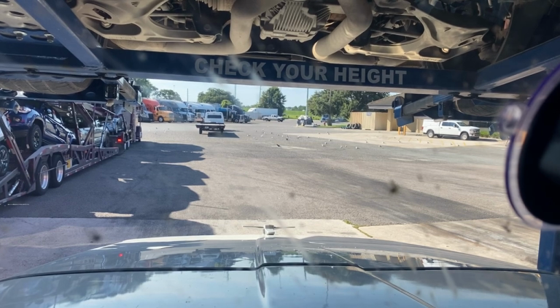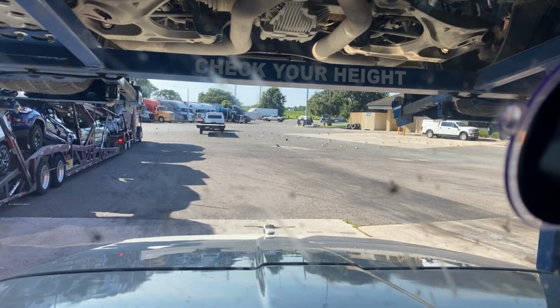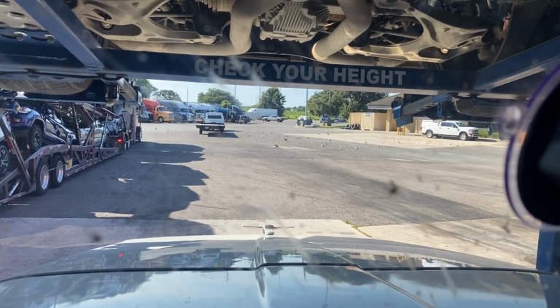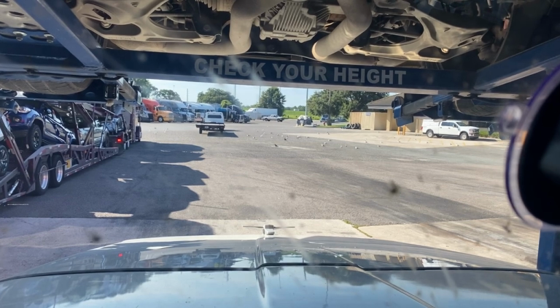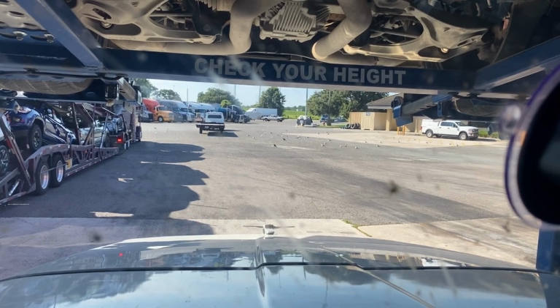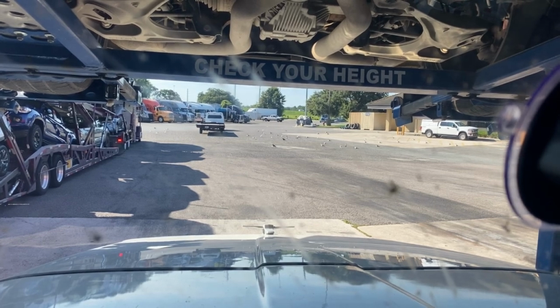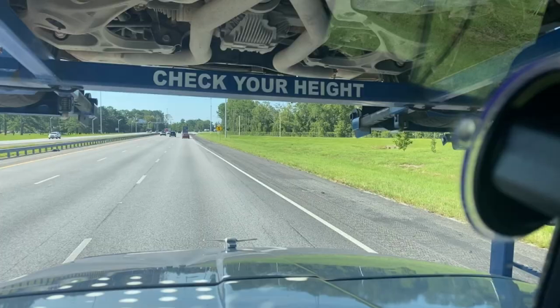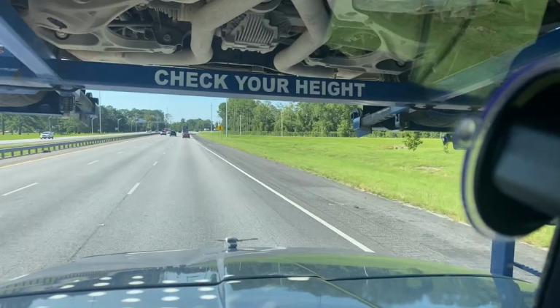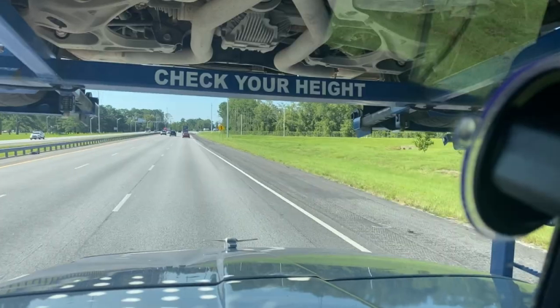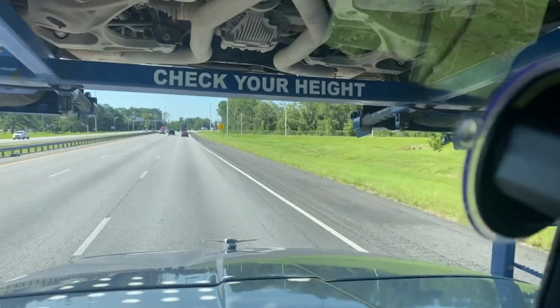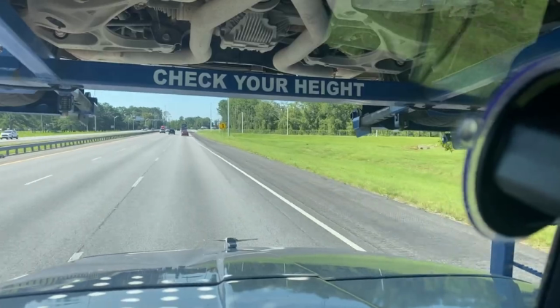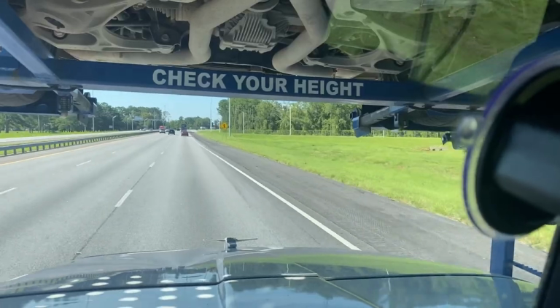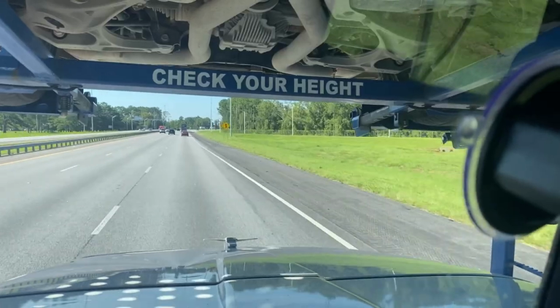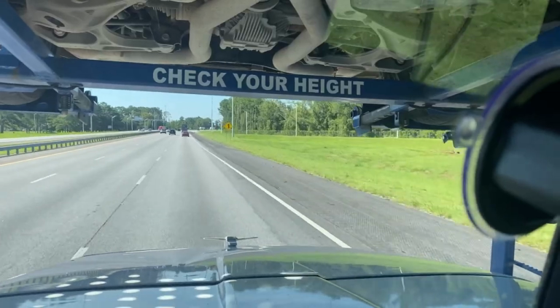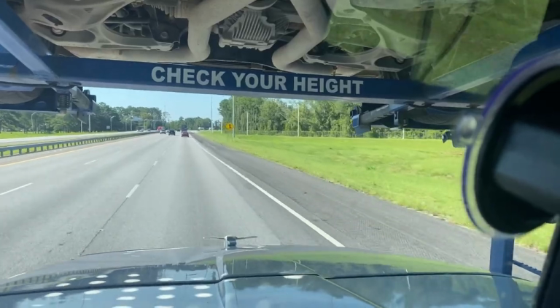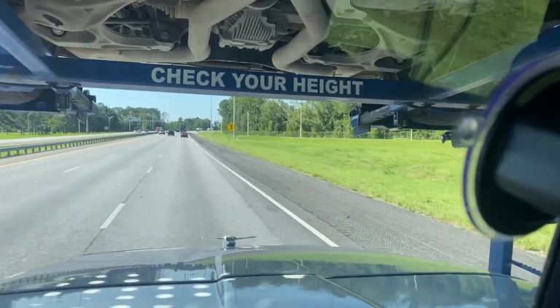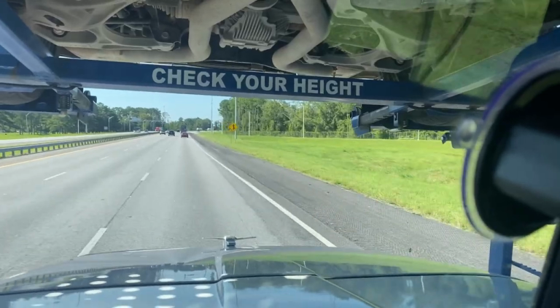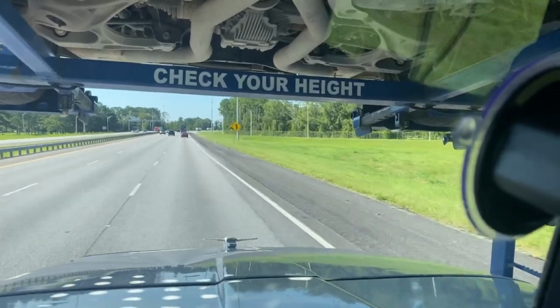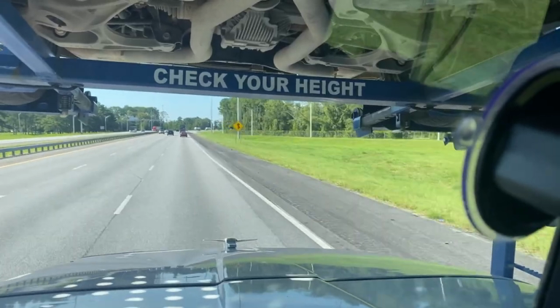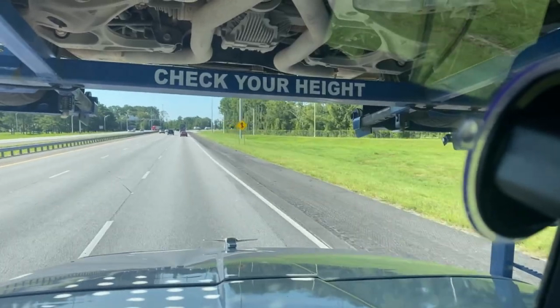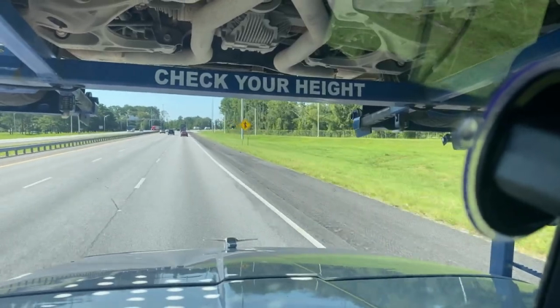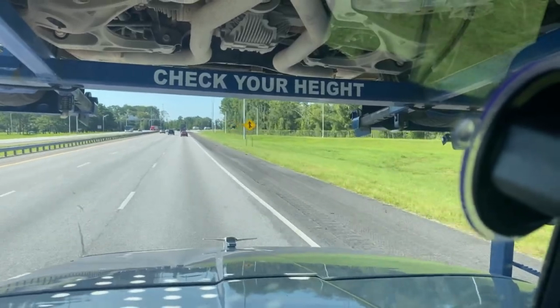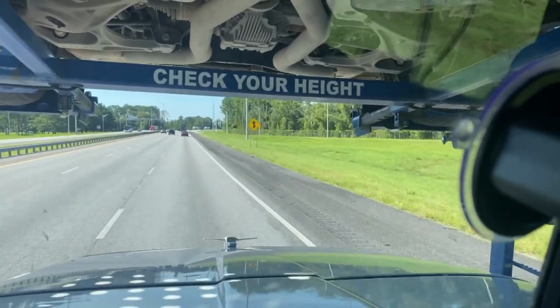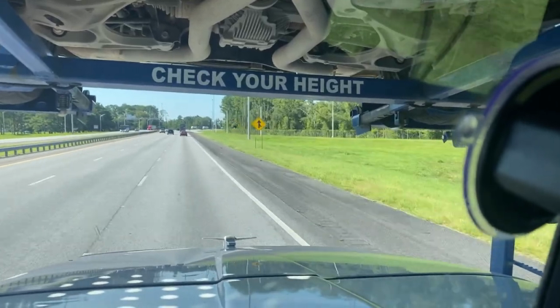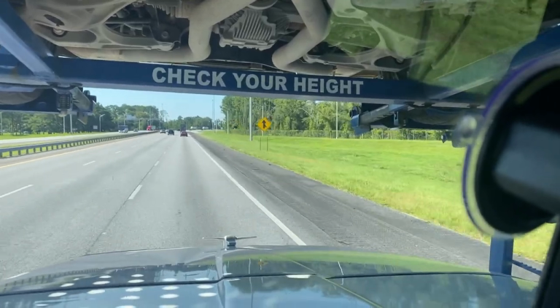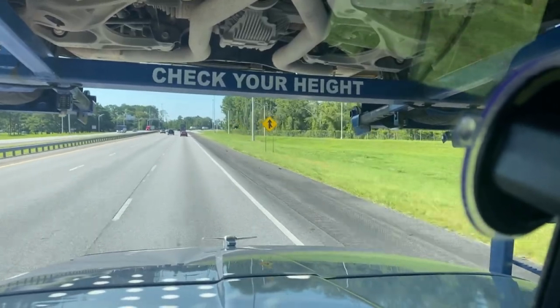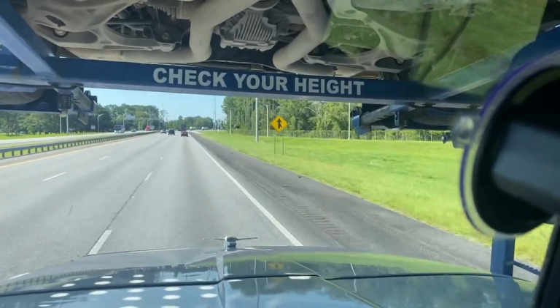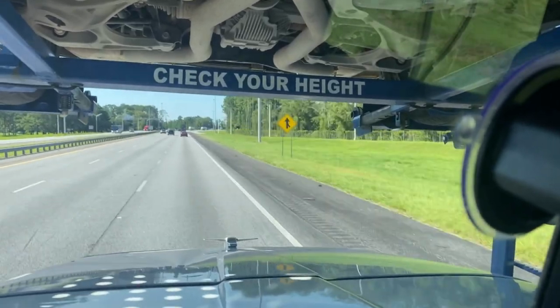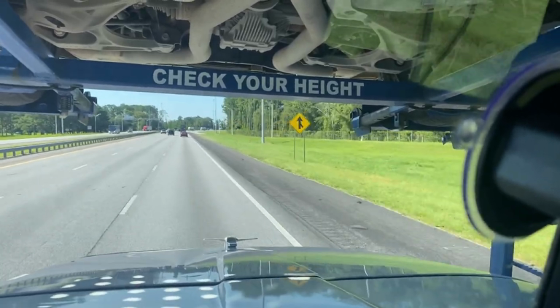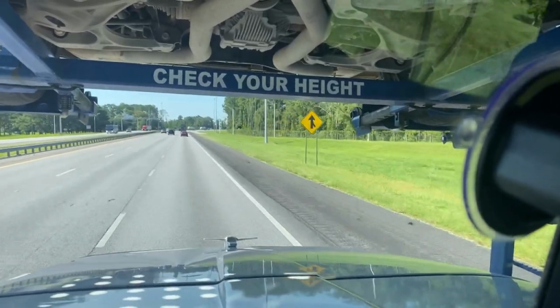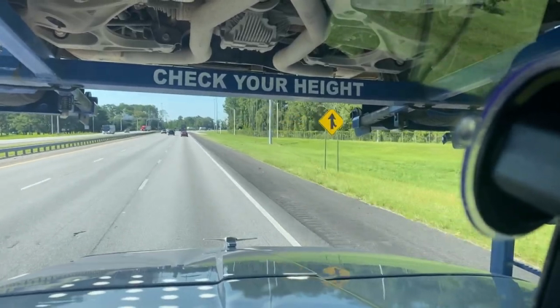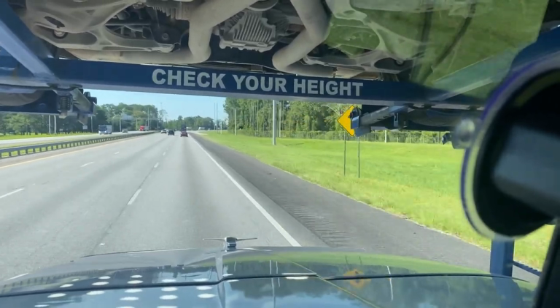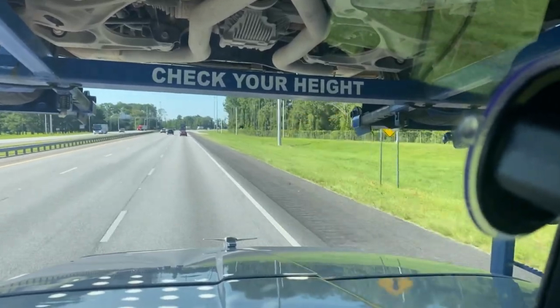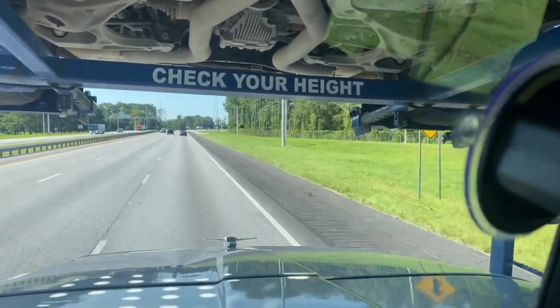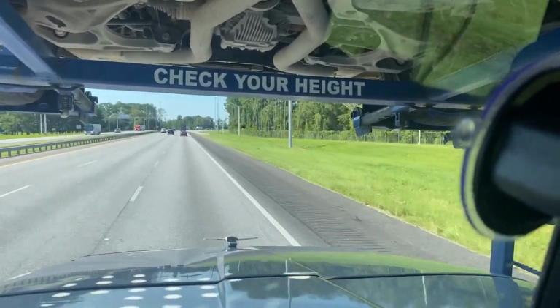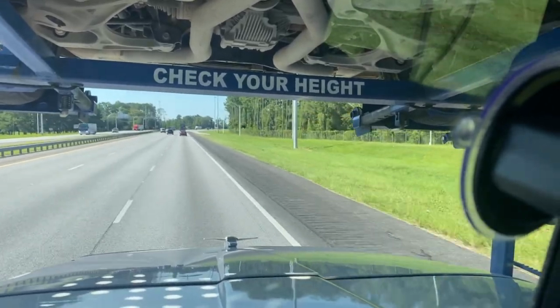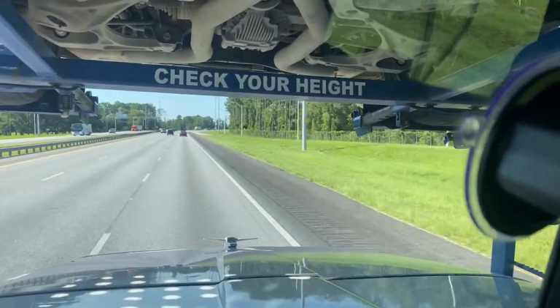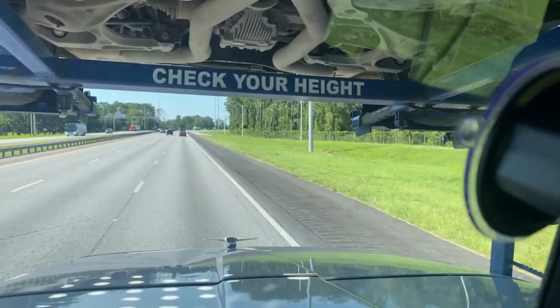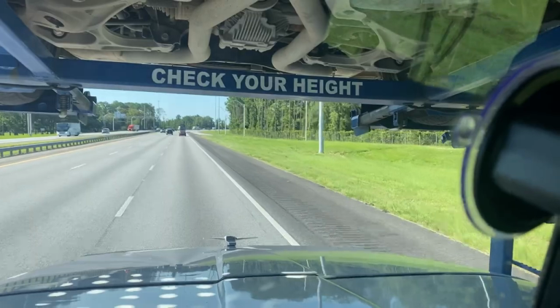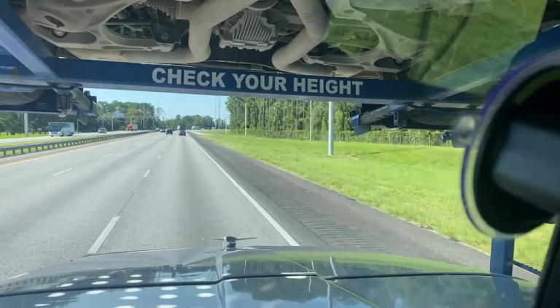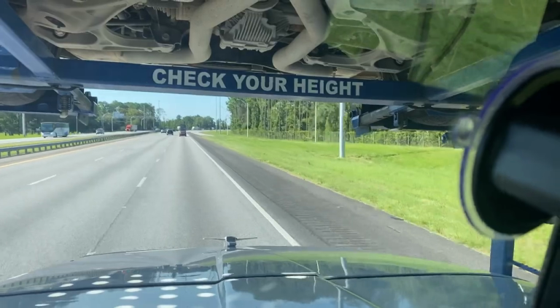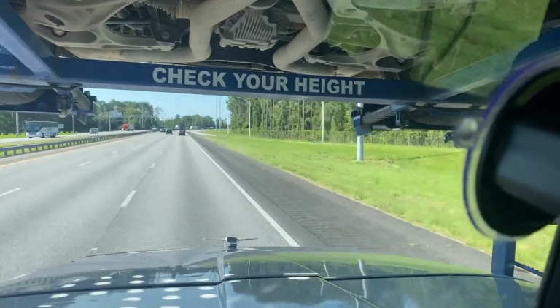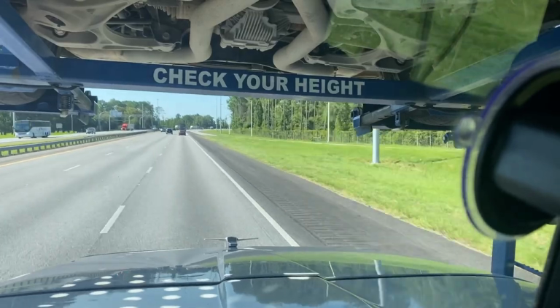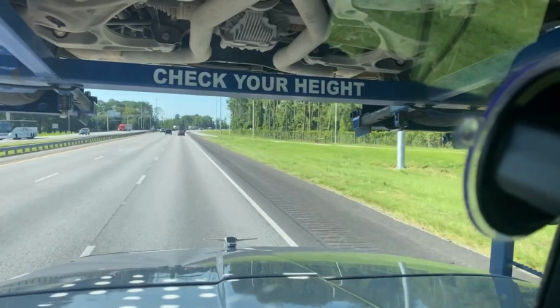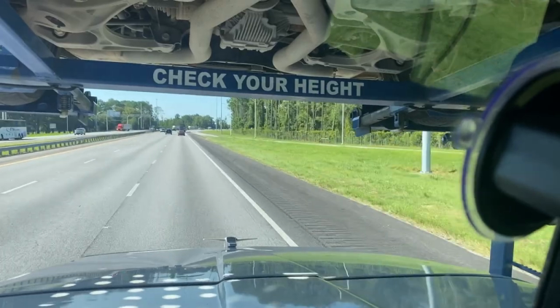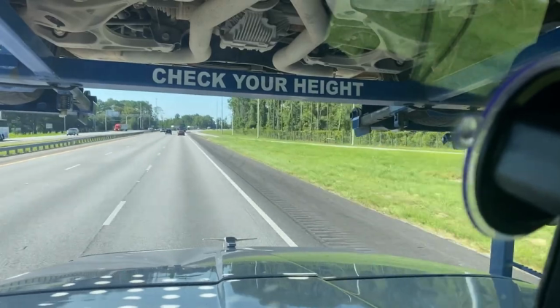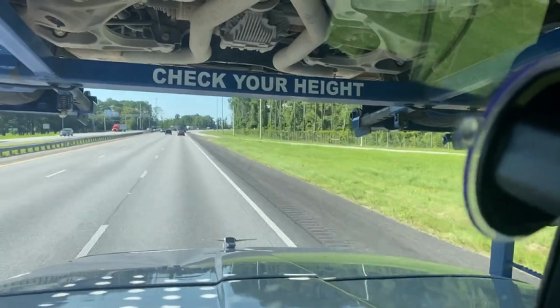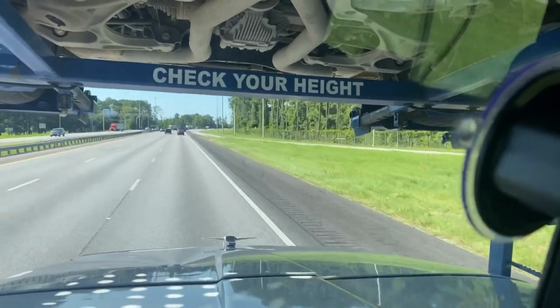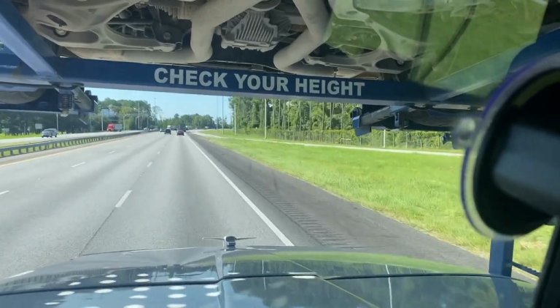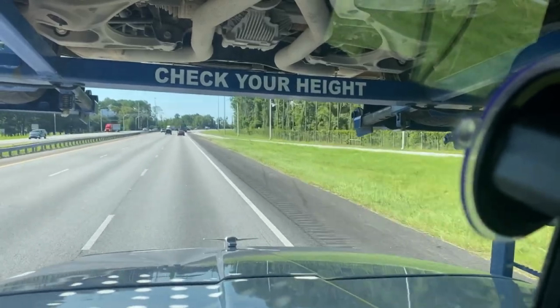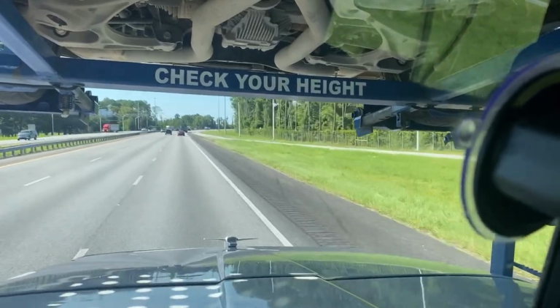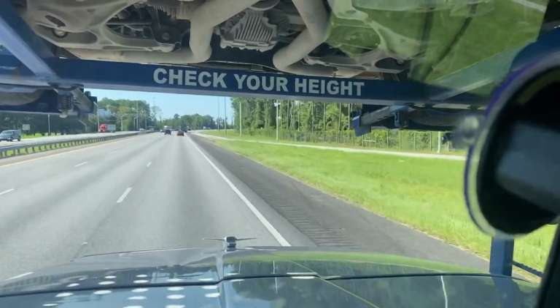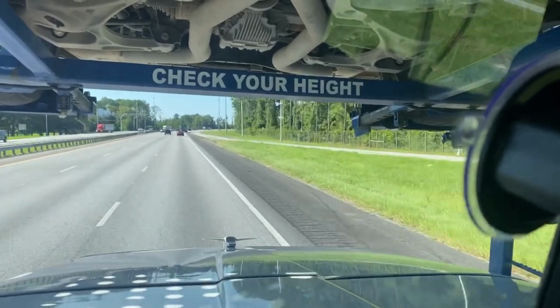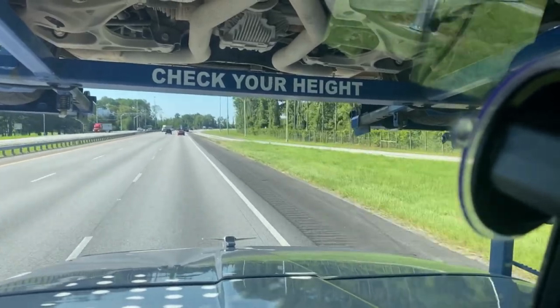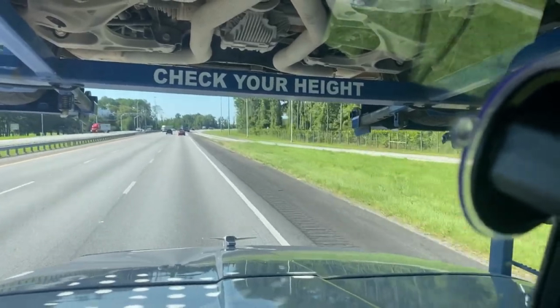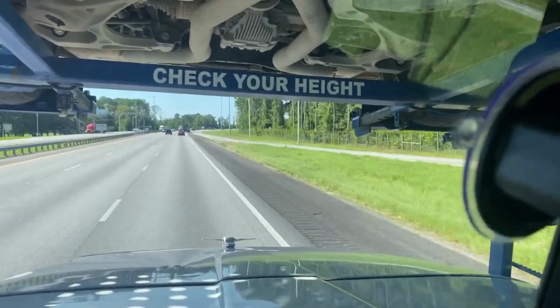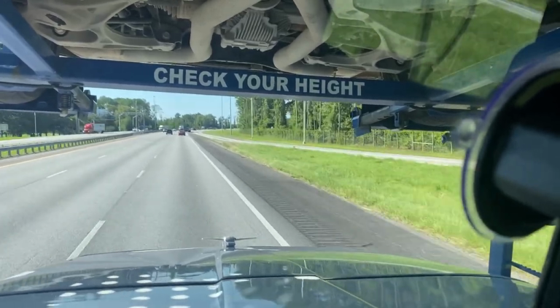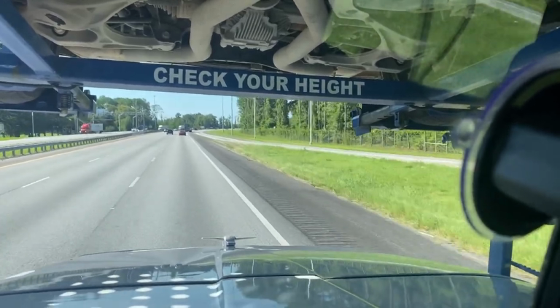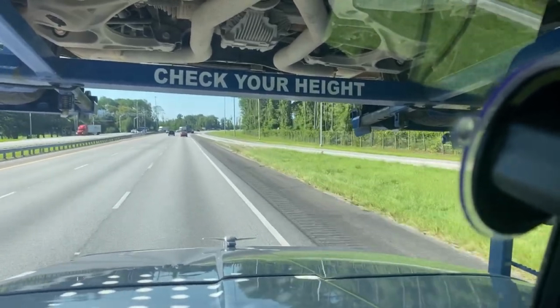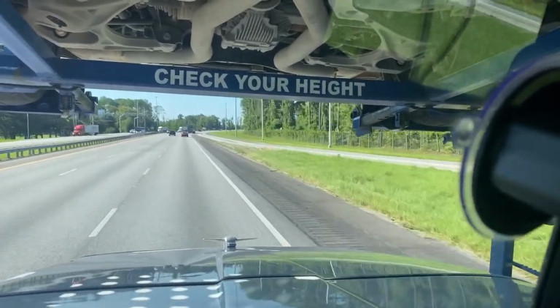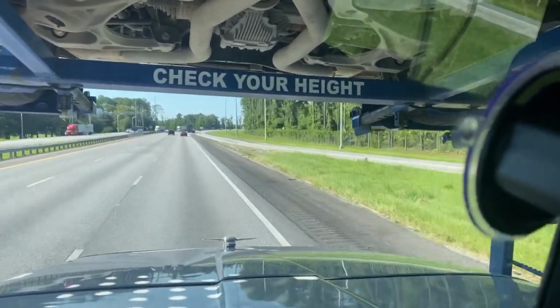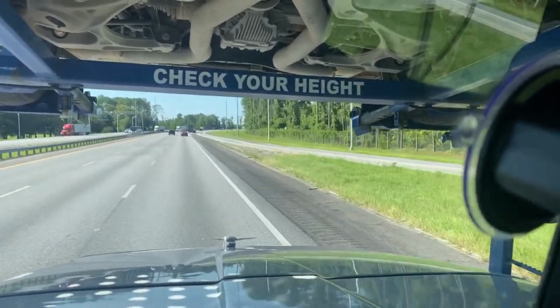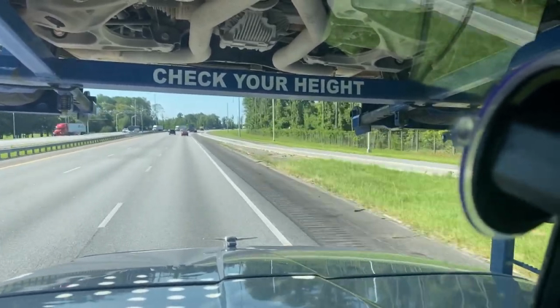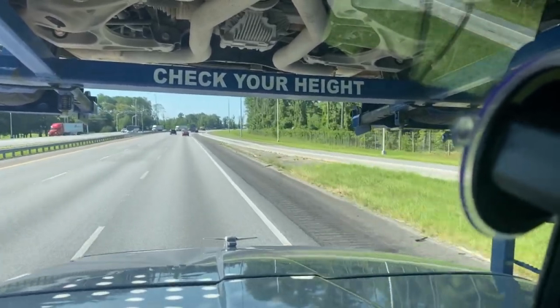Alright, I got some fuel and food and we are rolling again, heading the rest of the way into Ocoee — we've got another 182 miles to go.